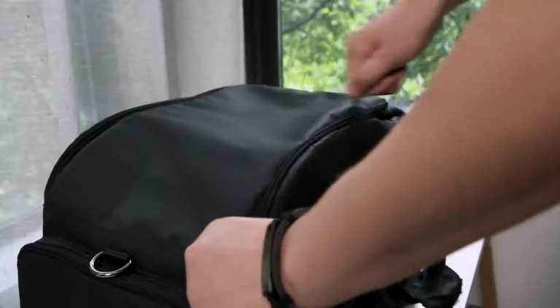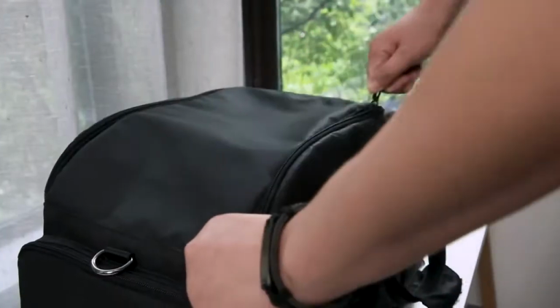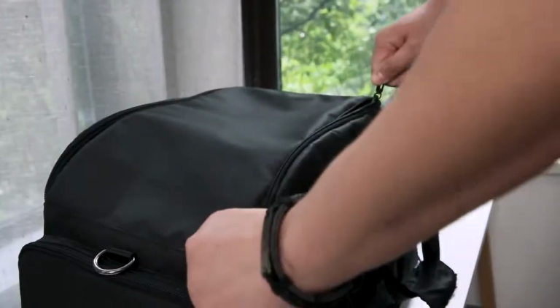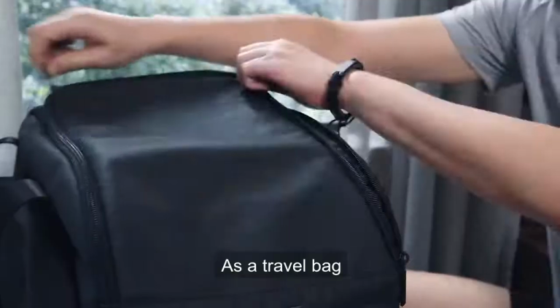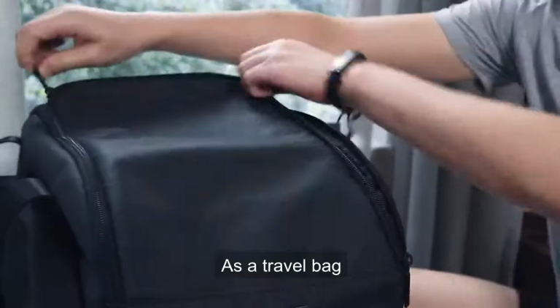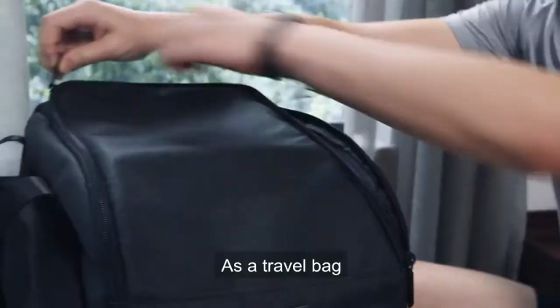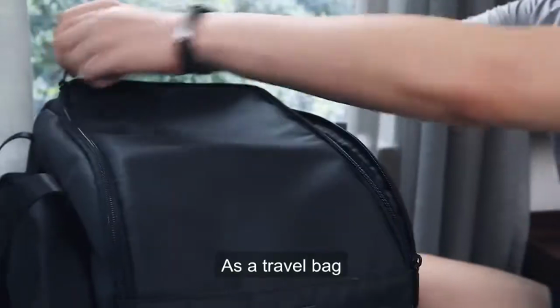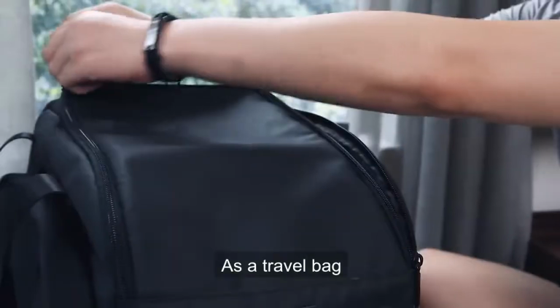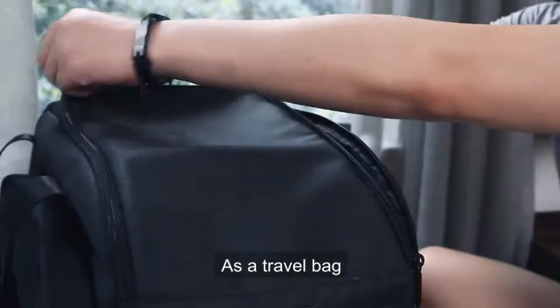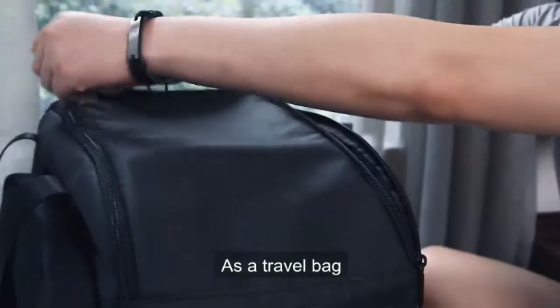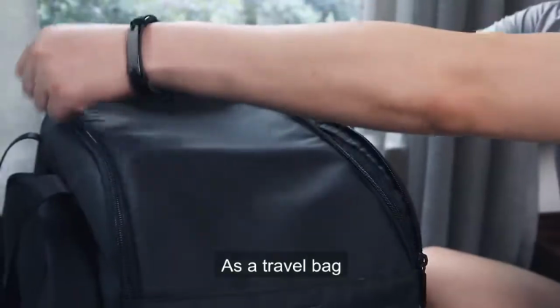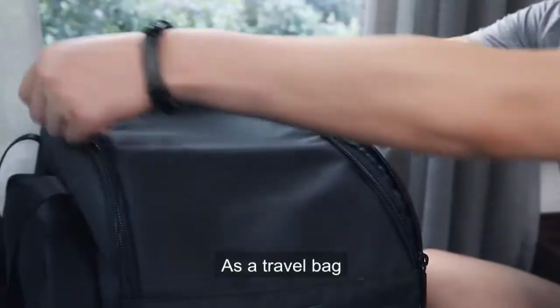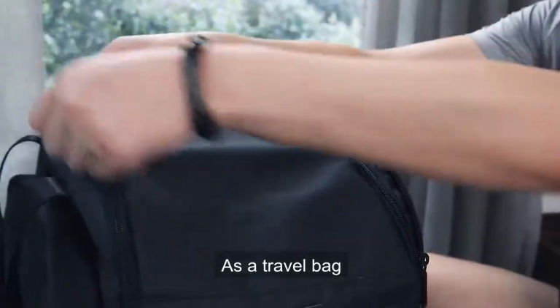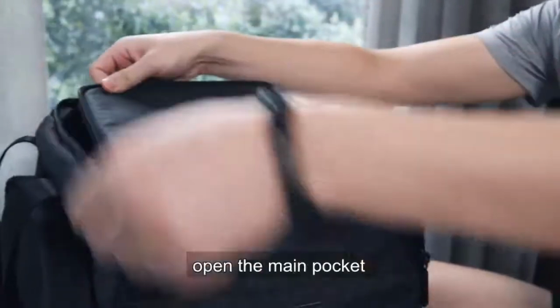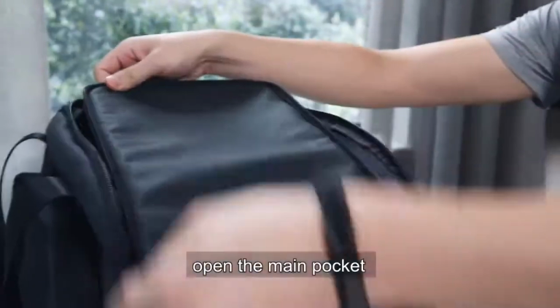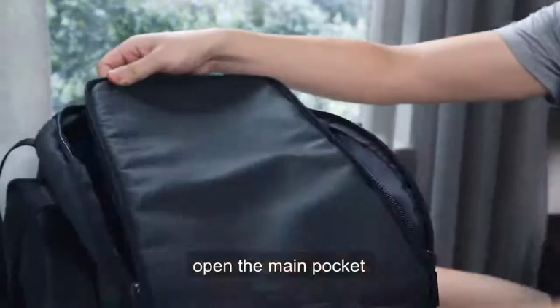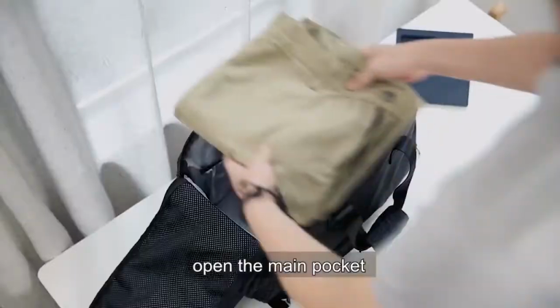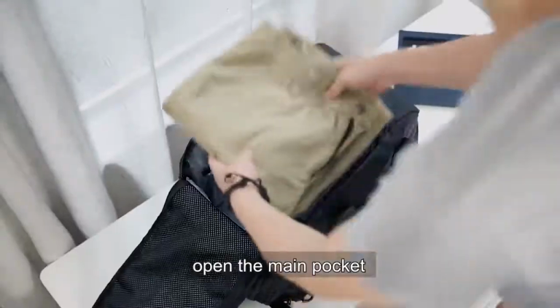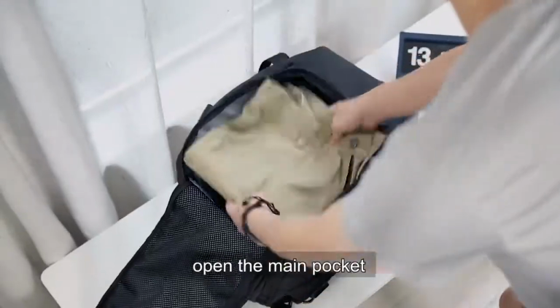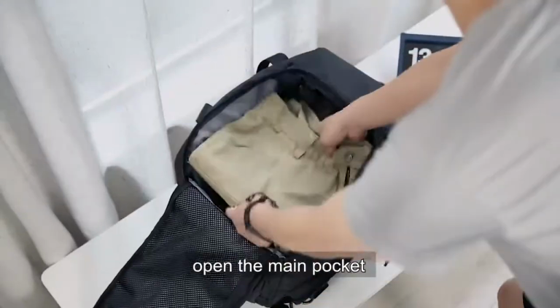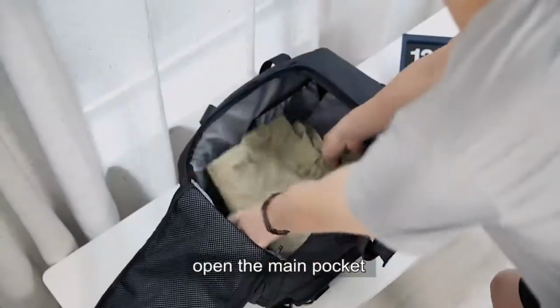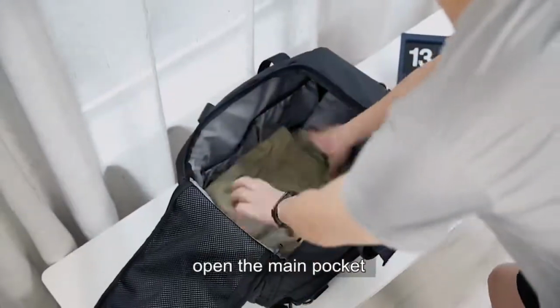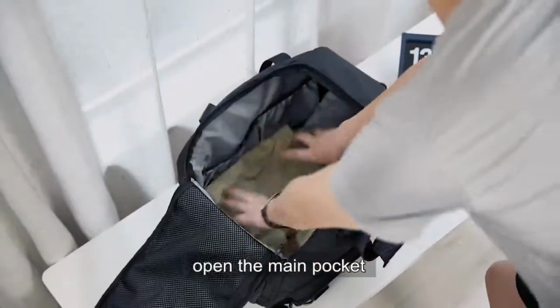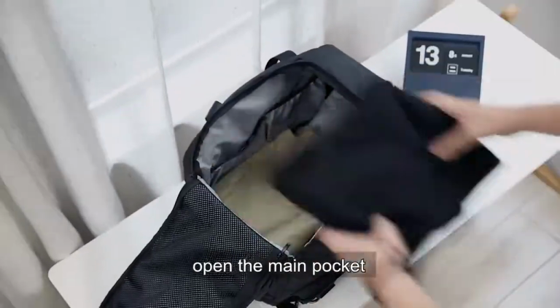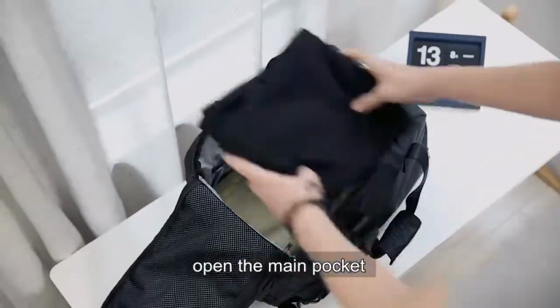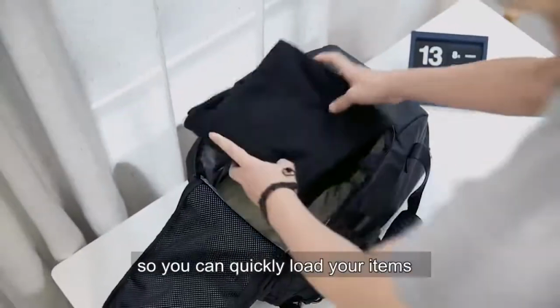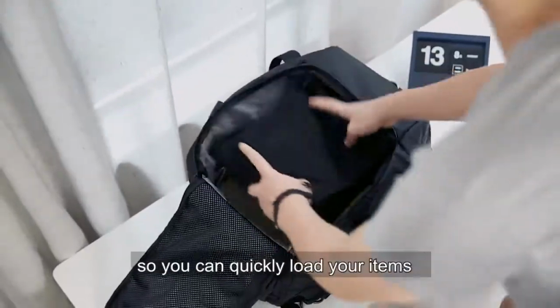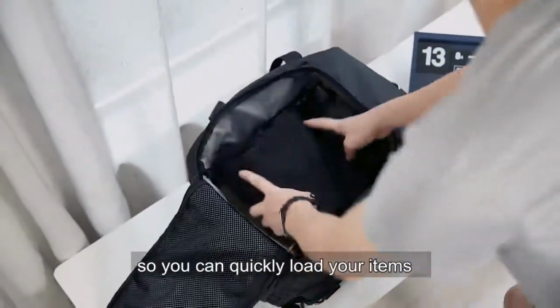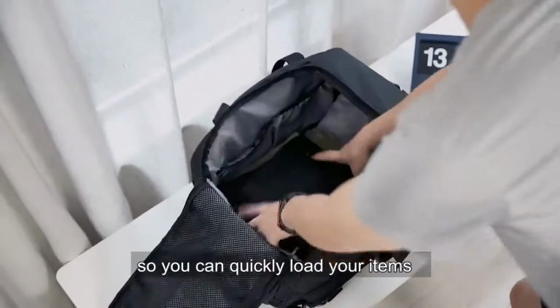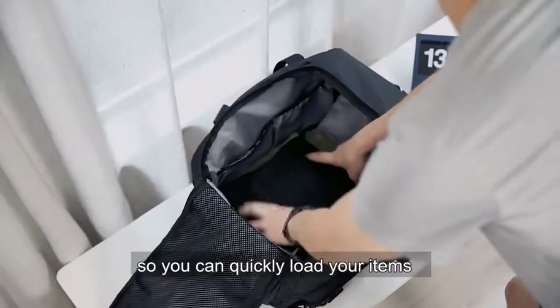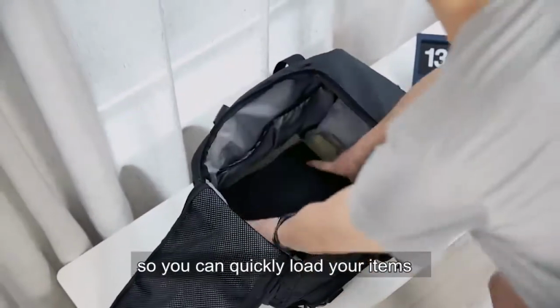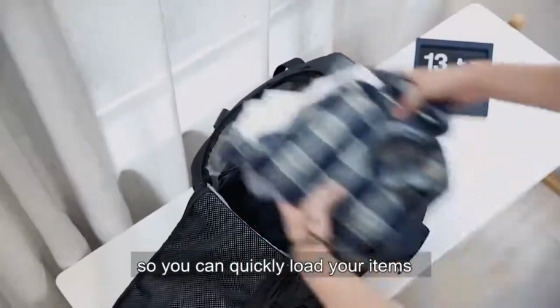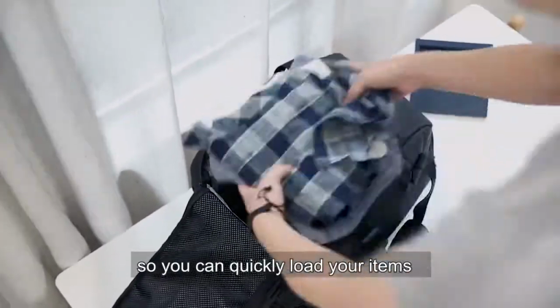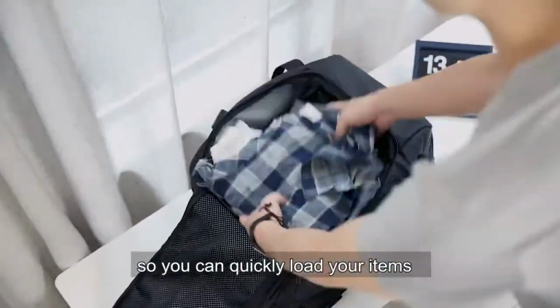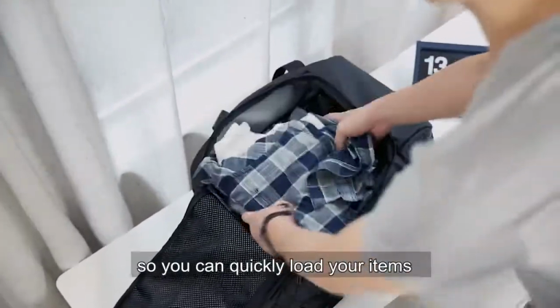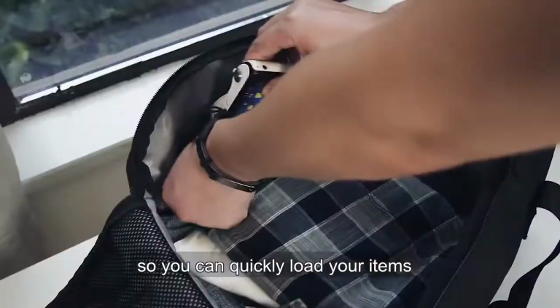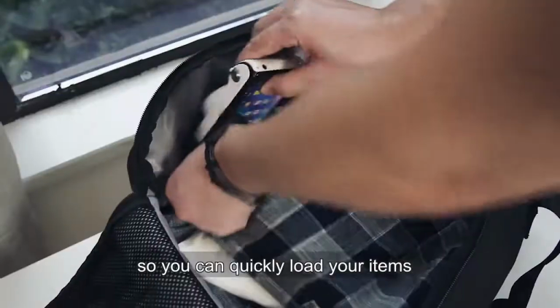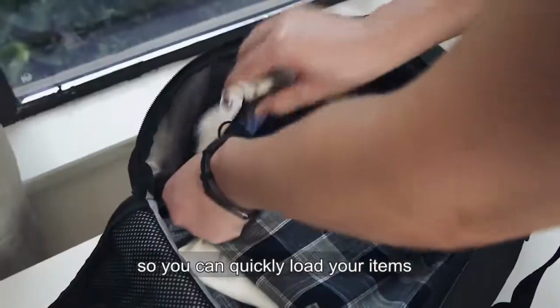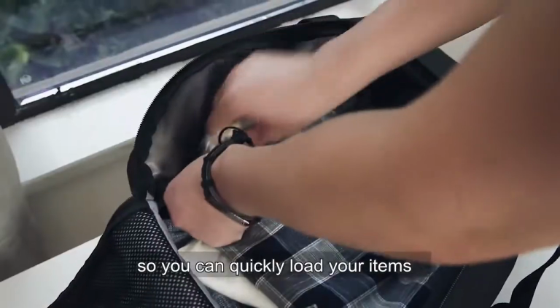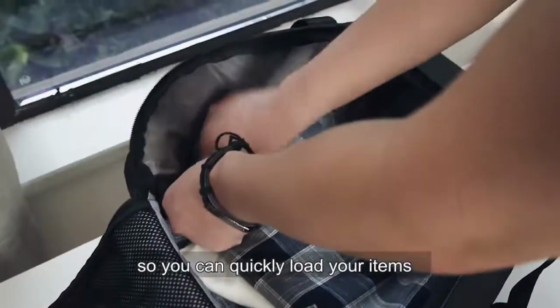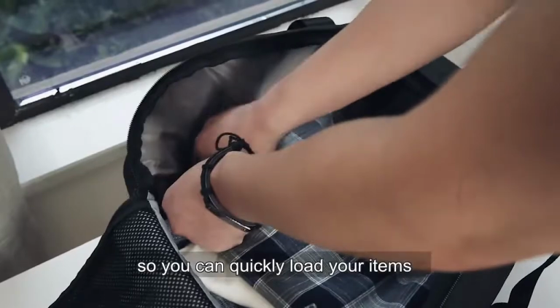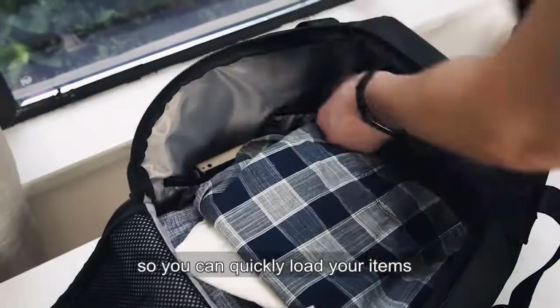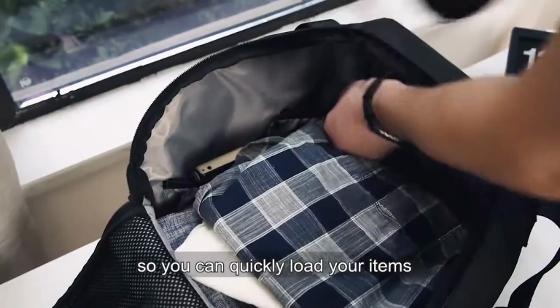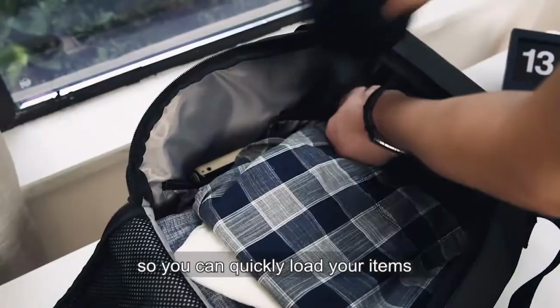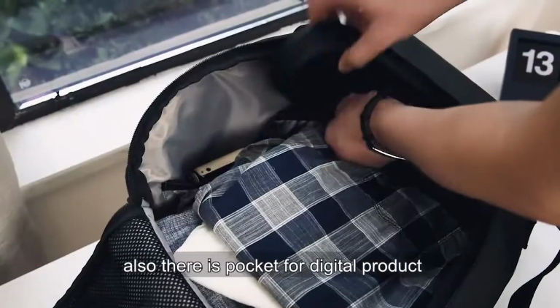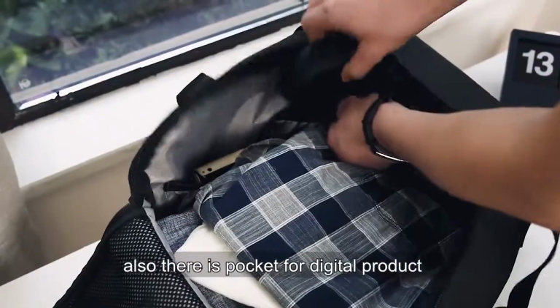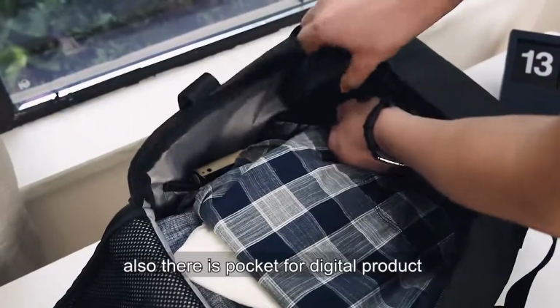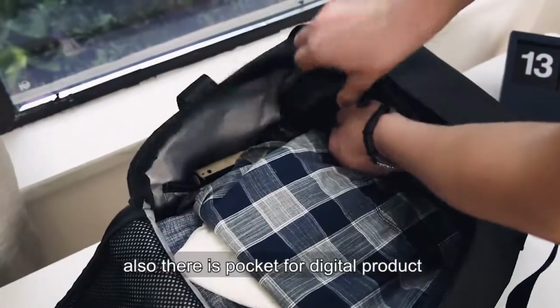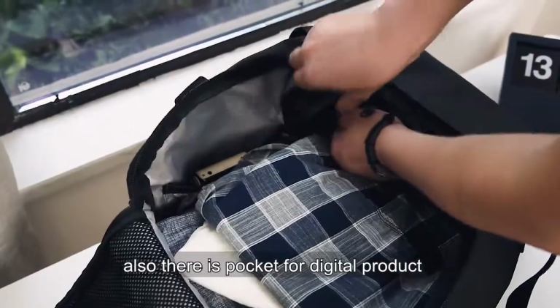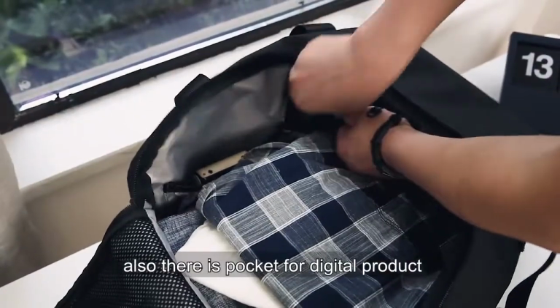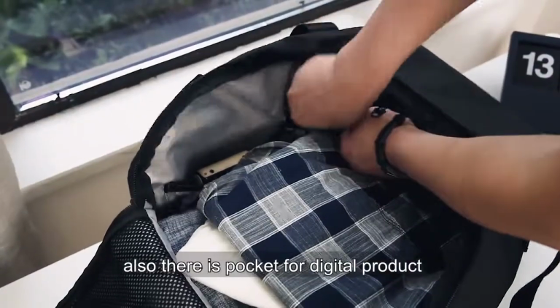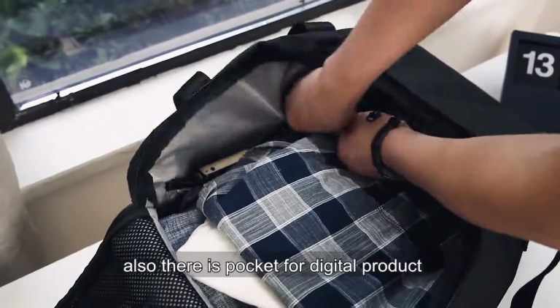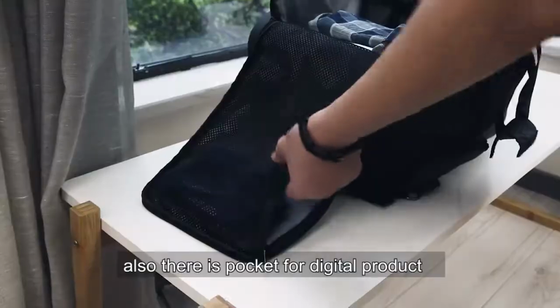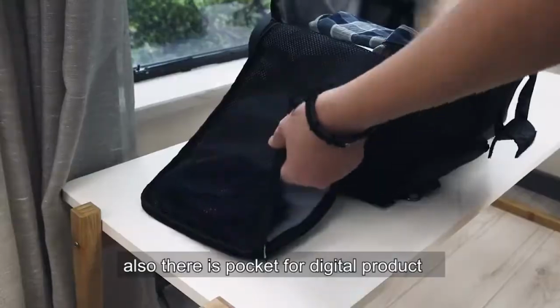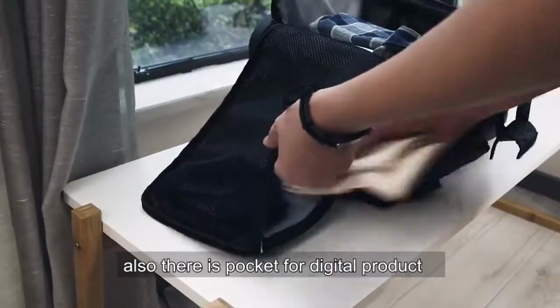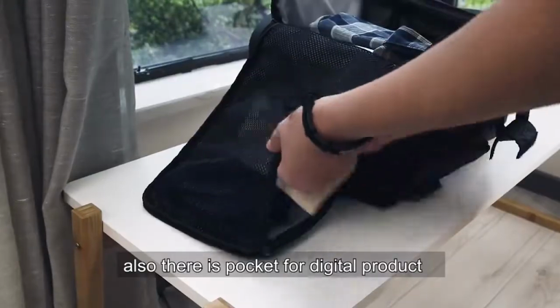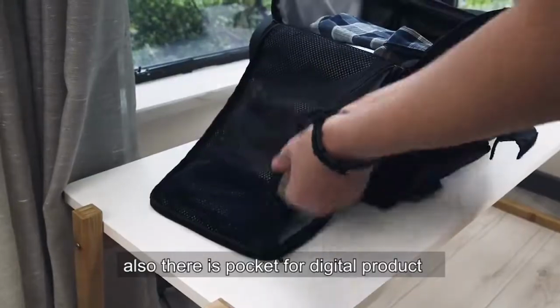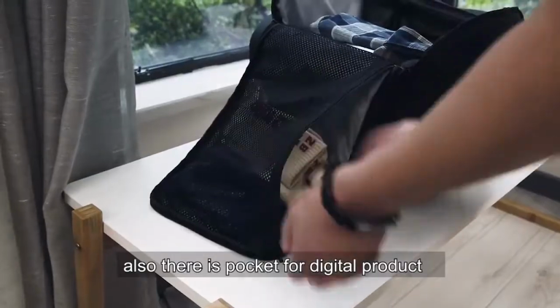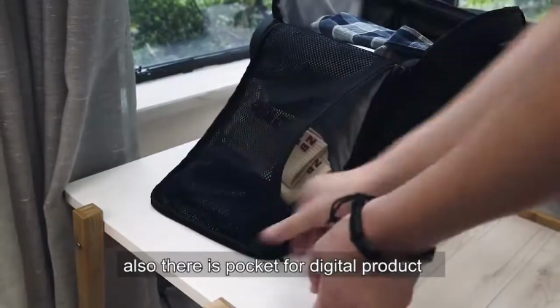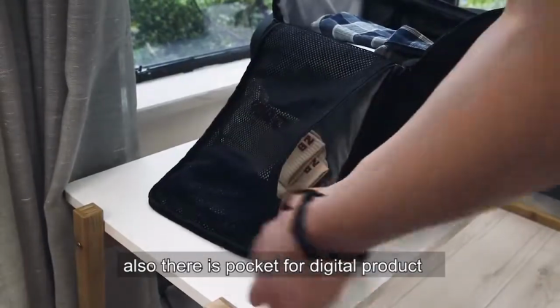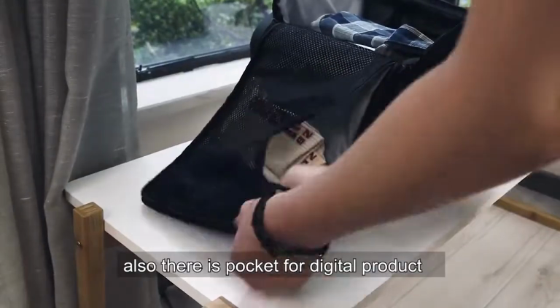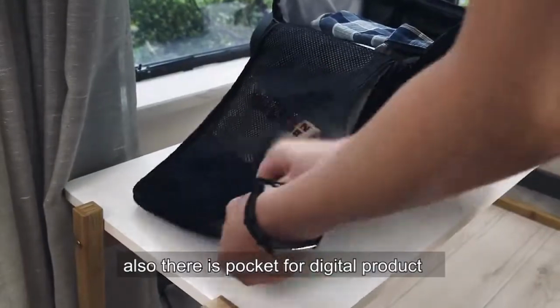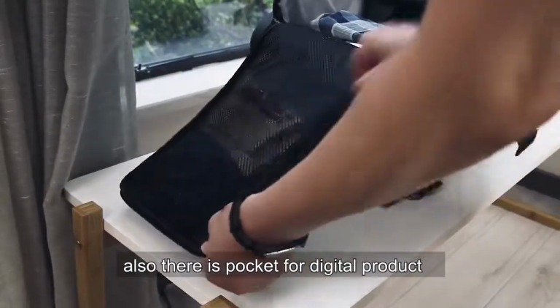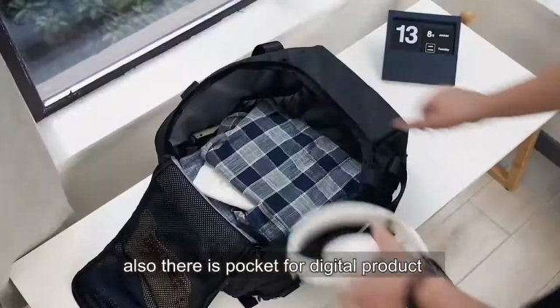As a travel bag, open the main pocket so you can quickly load your items. Also, there is a pocket for digital products.